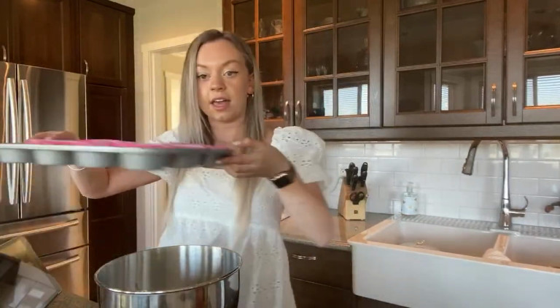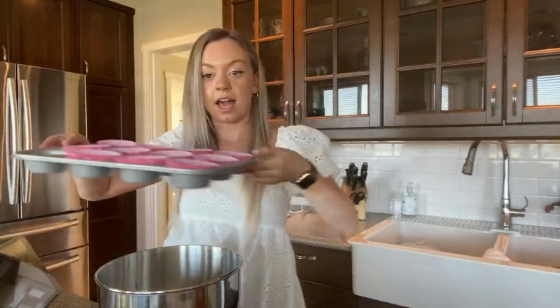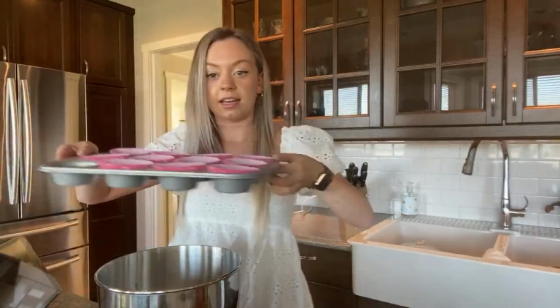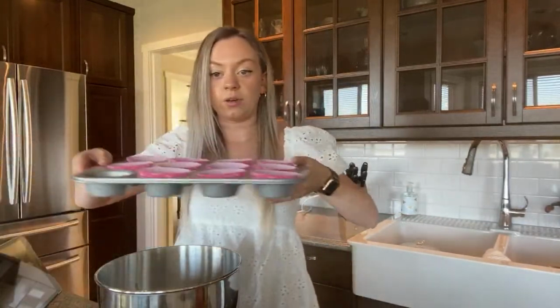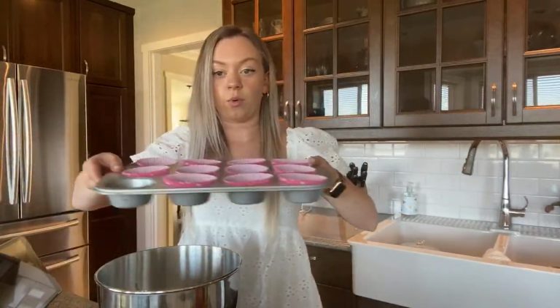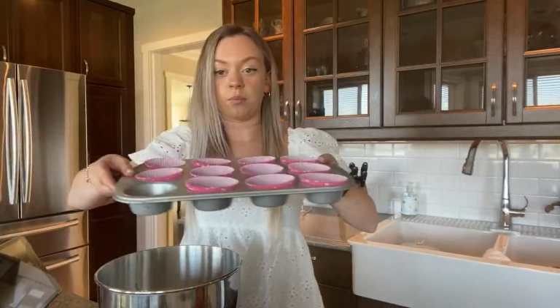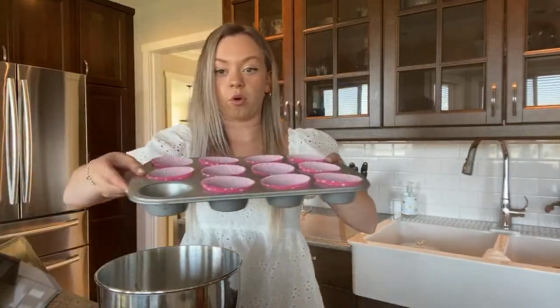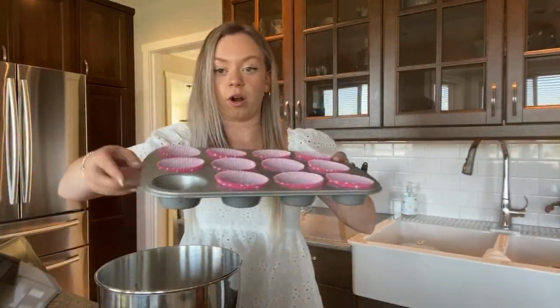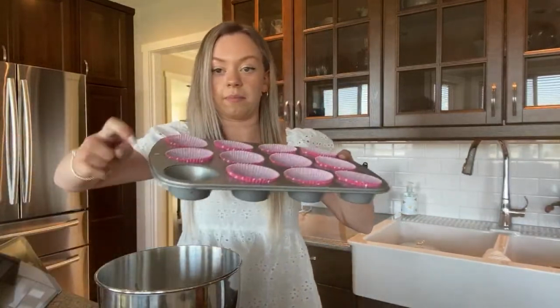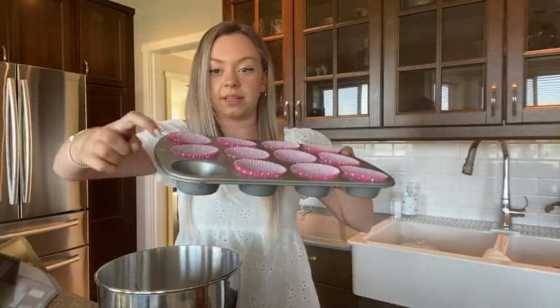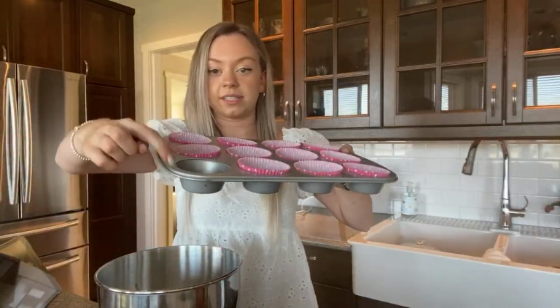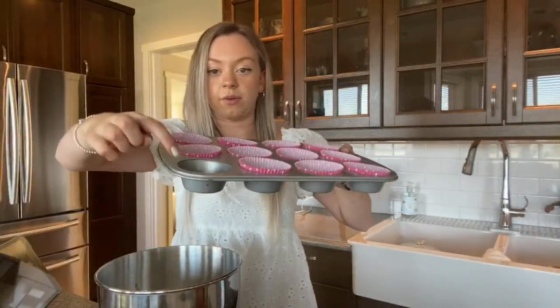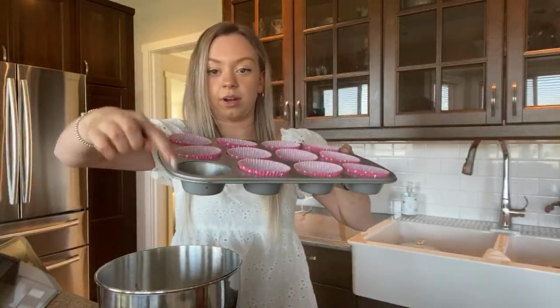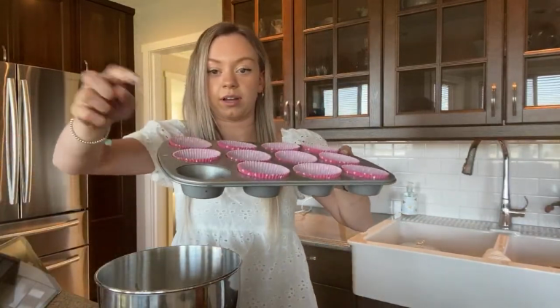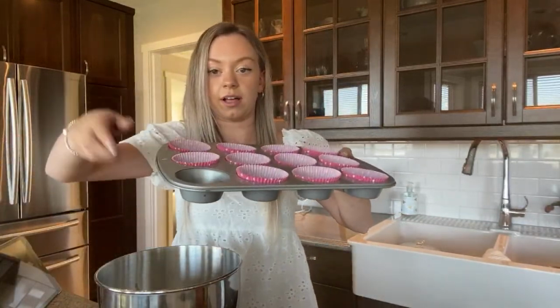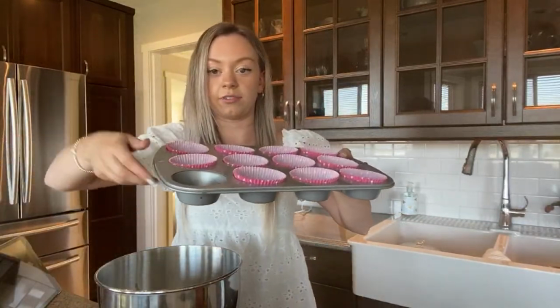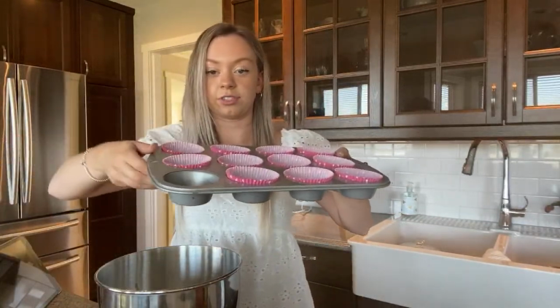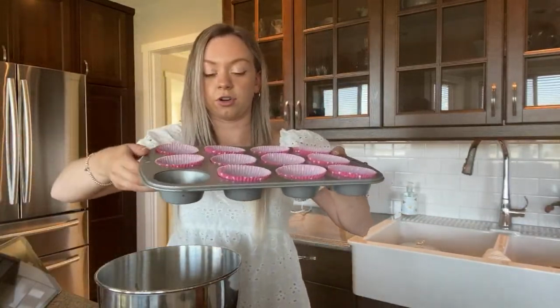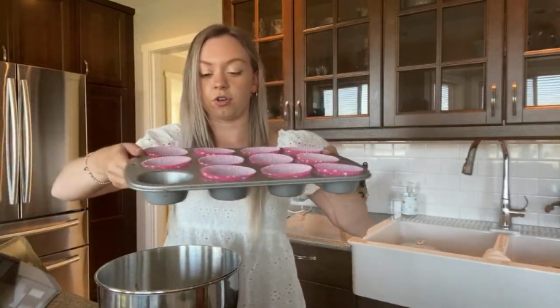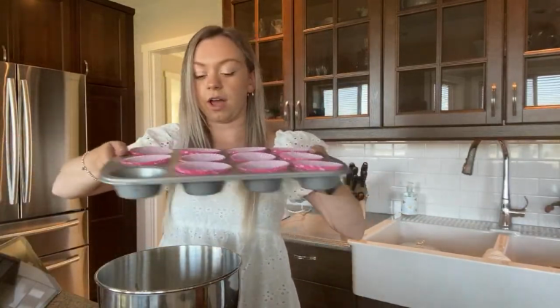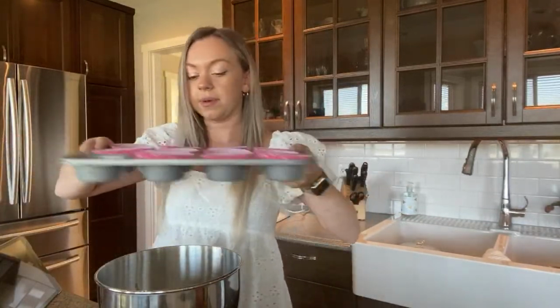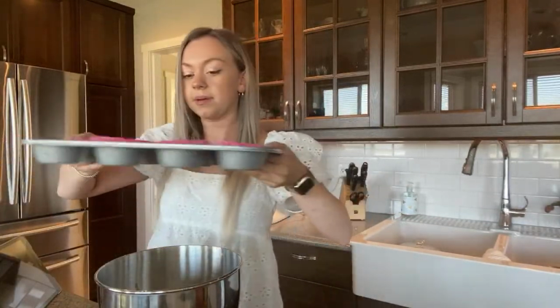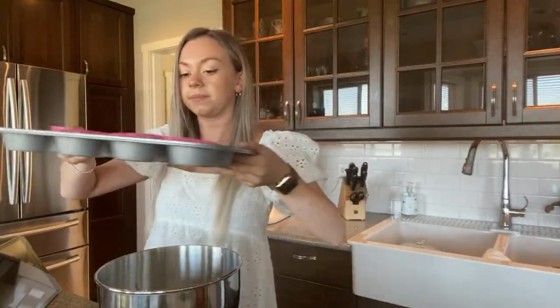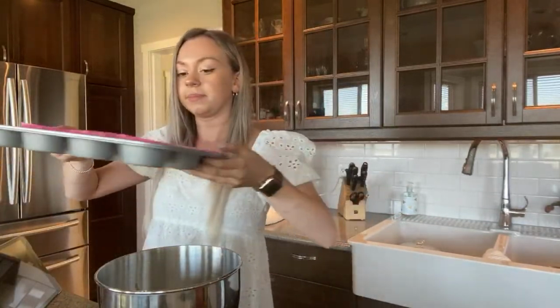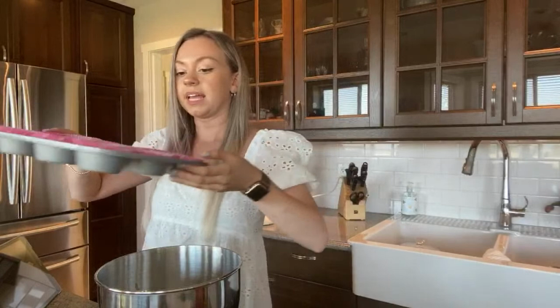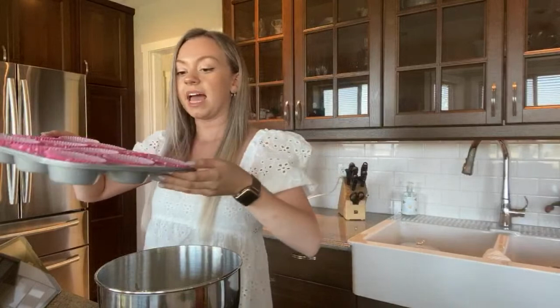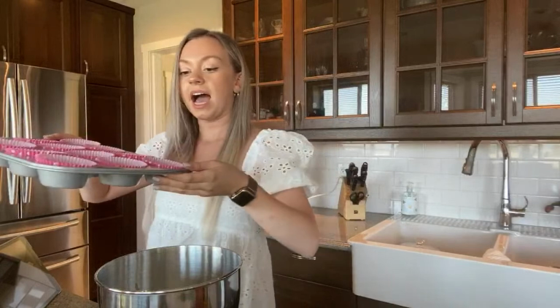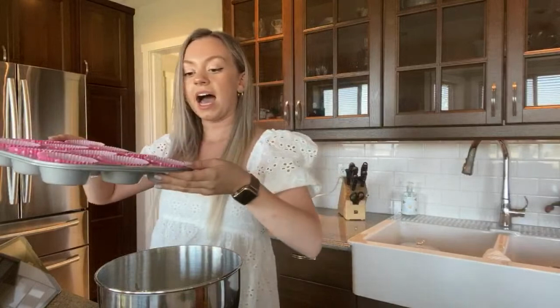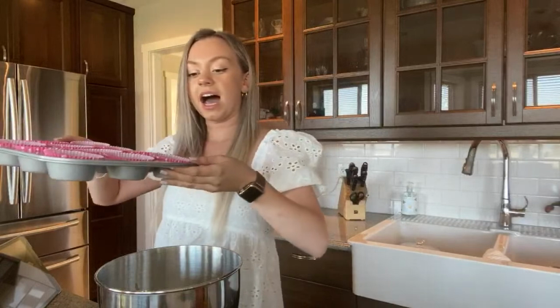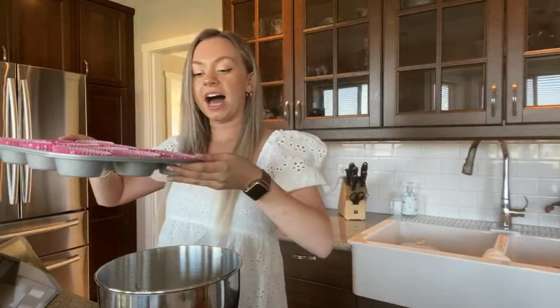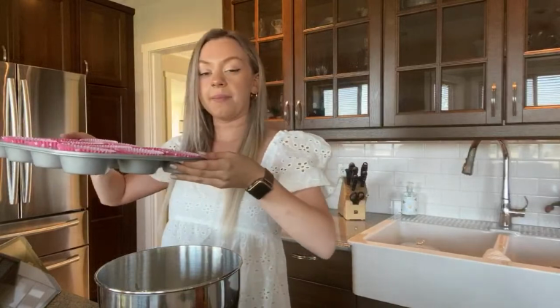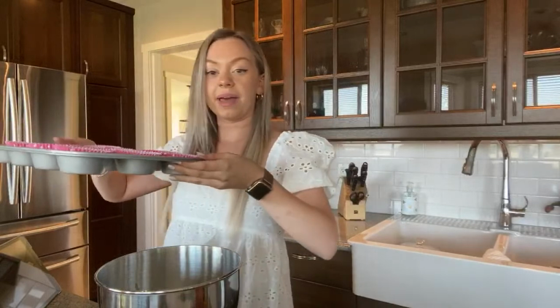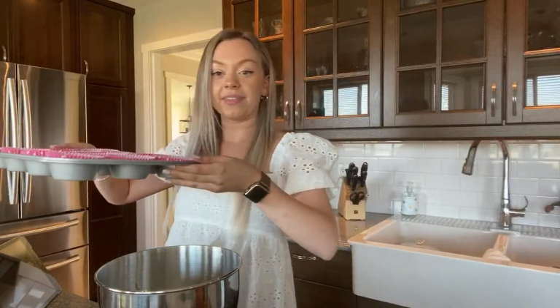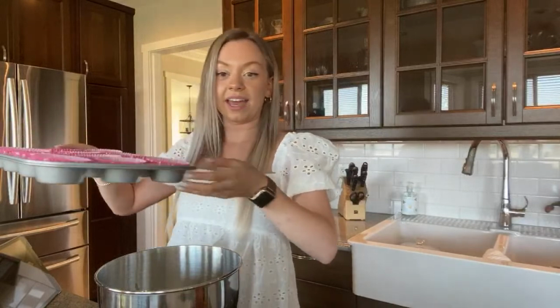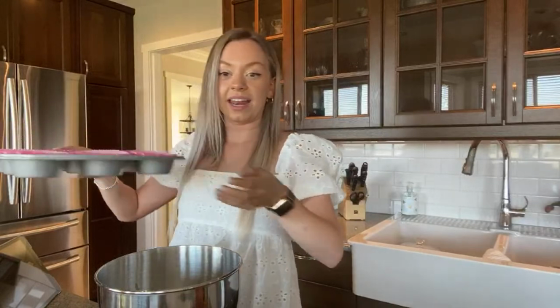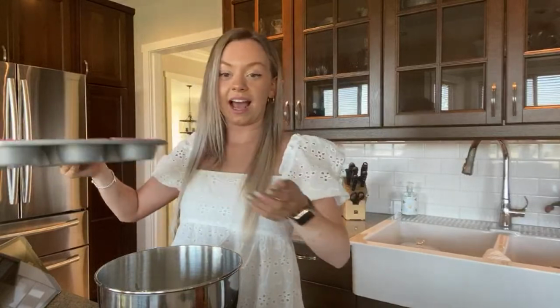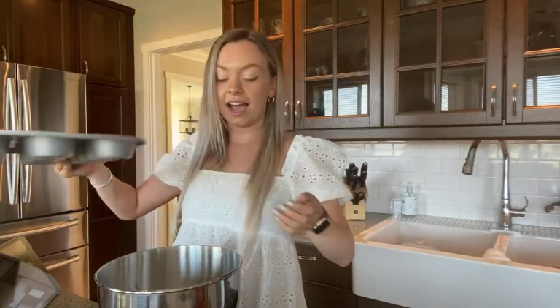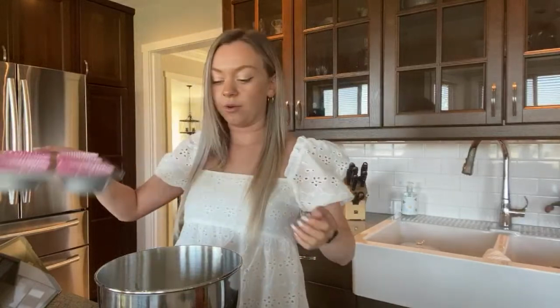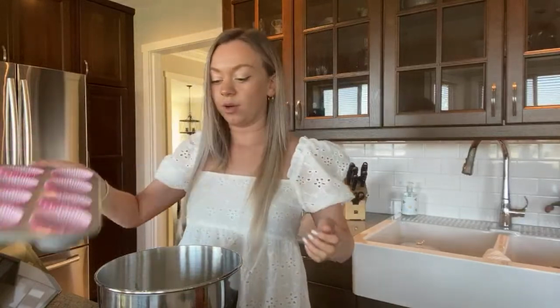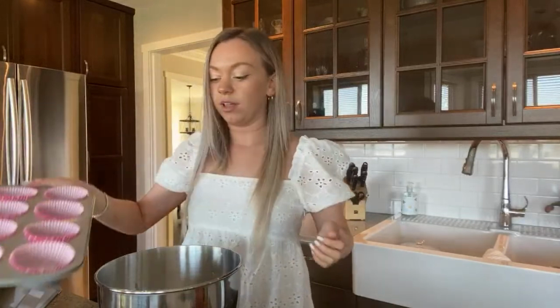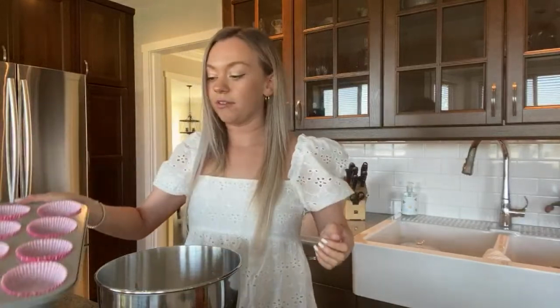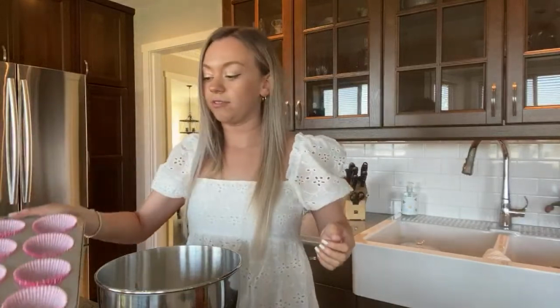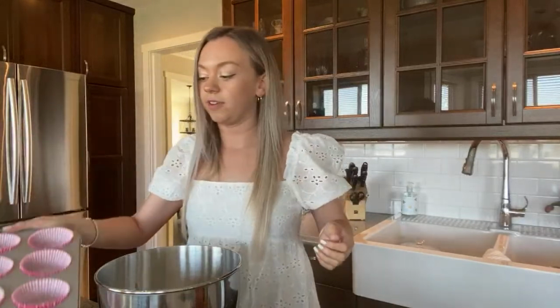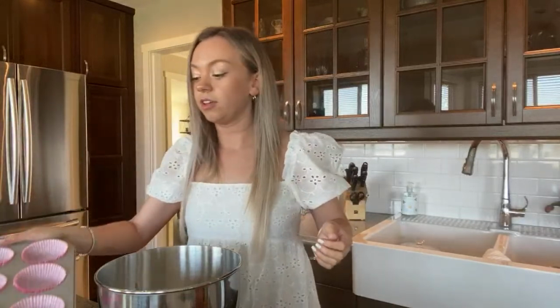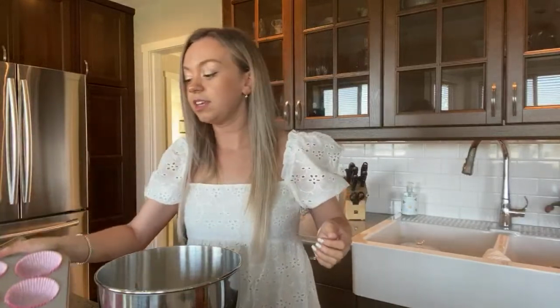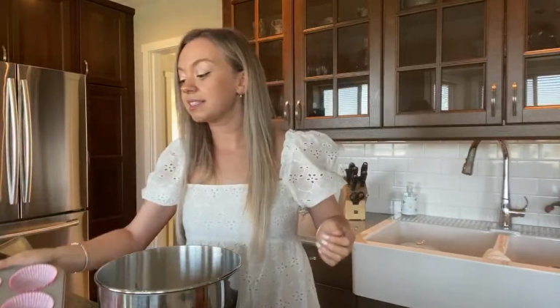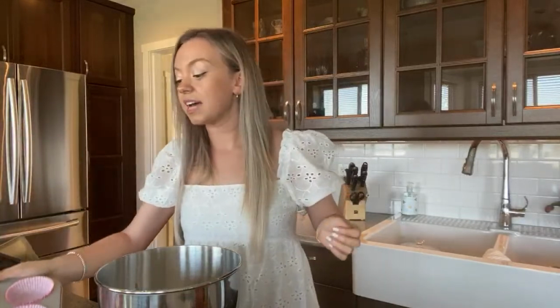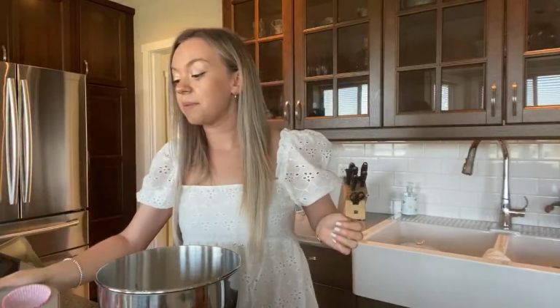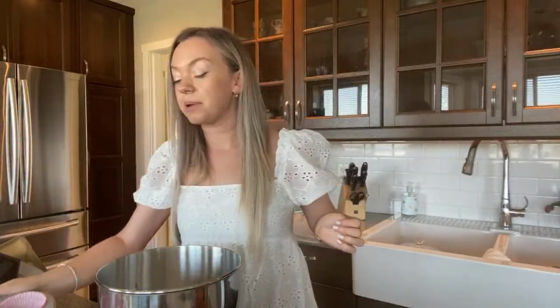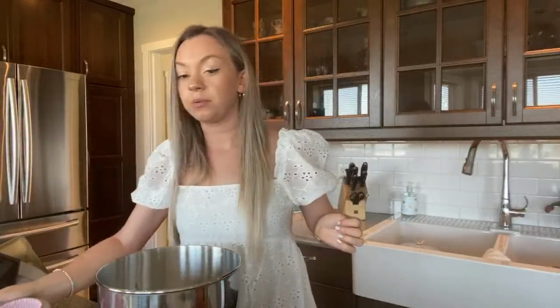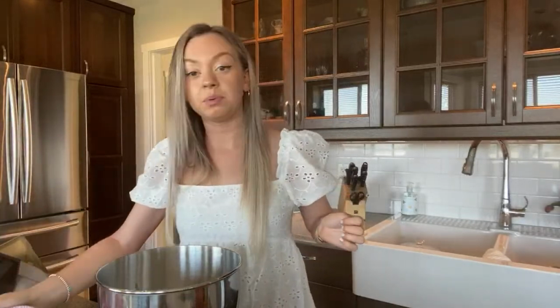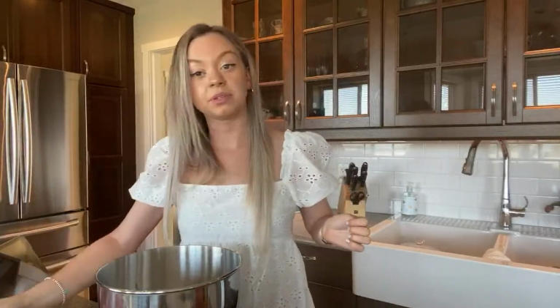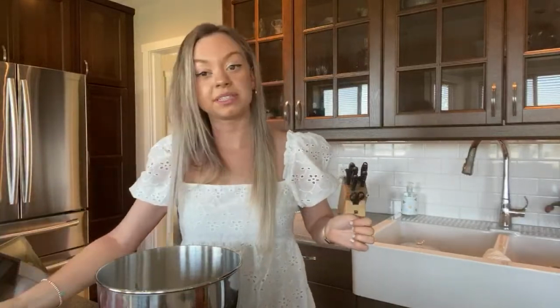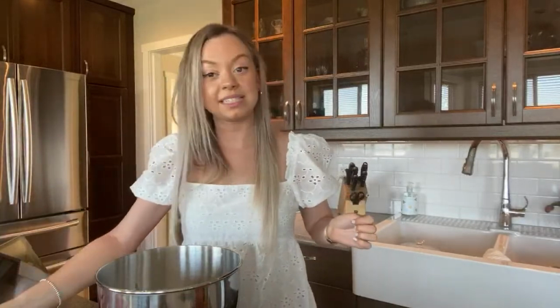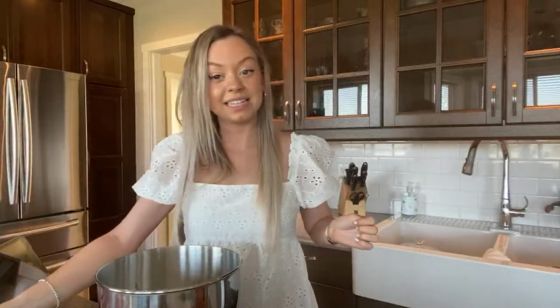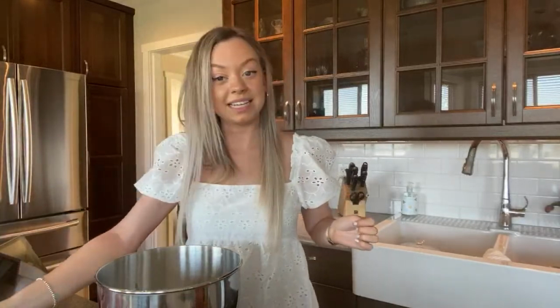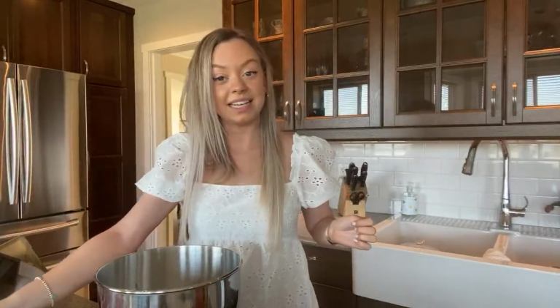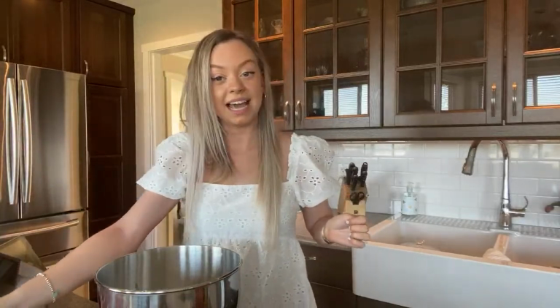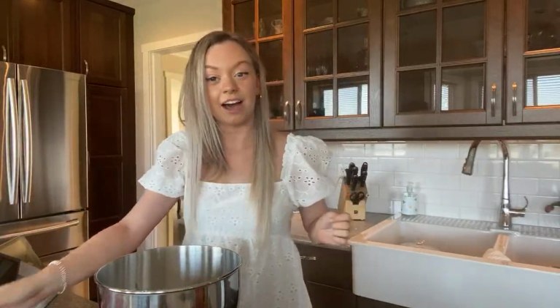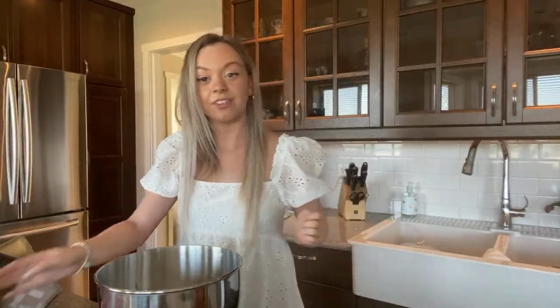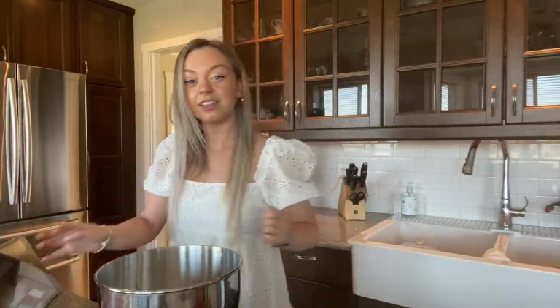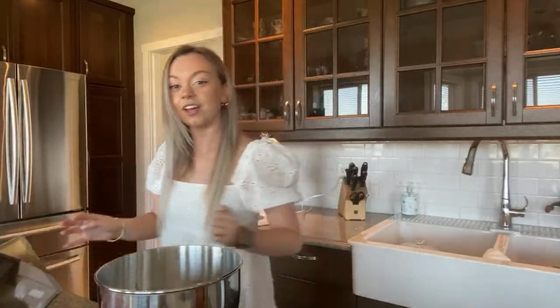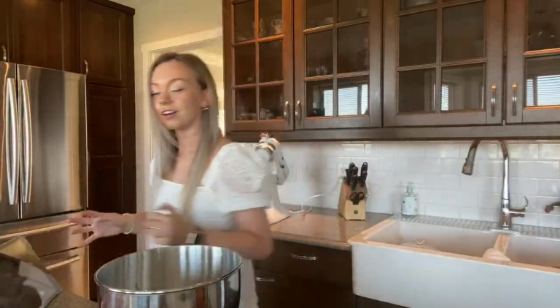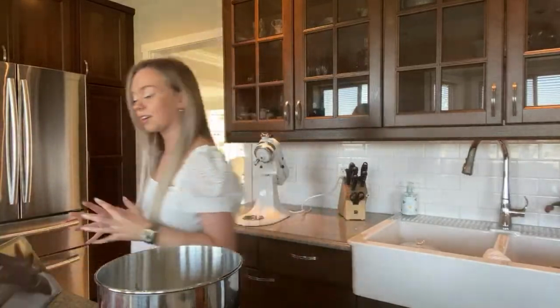I need one more — I'm missing one muffin cup, I'll have to go grab it. Then I will fill these up and we'll see how they look.